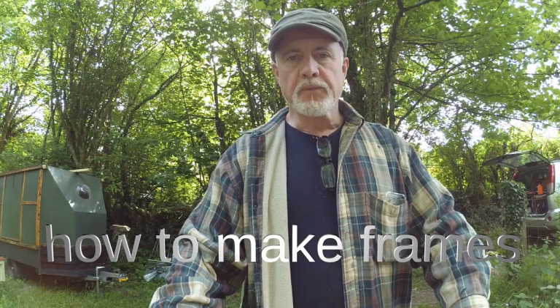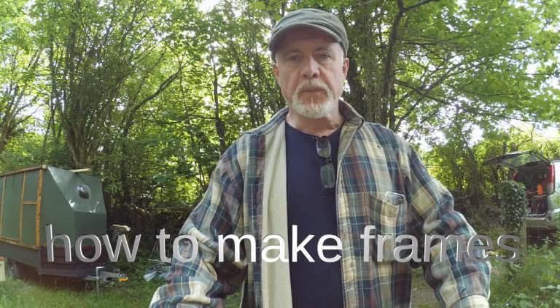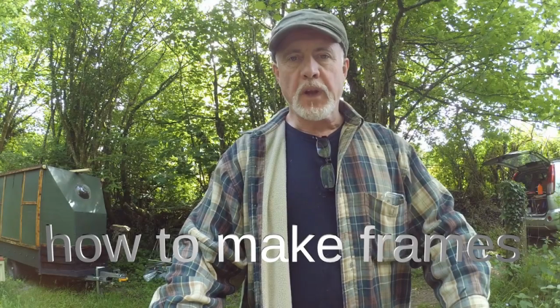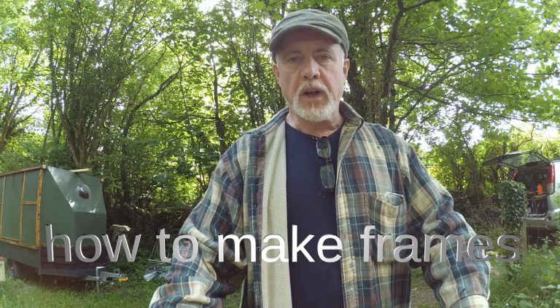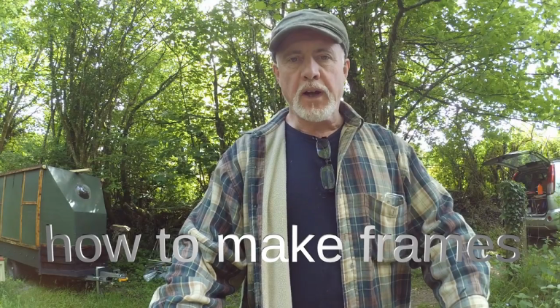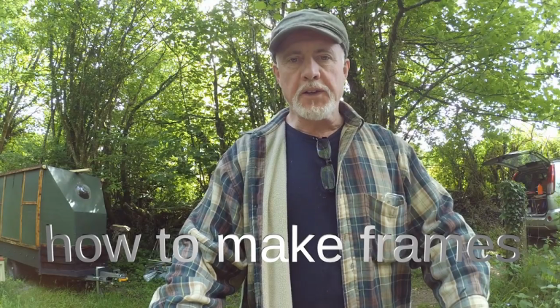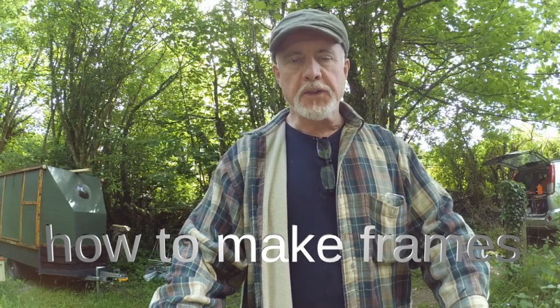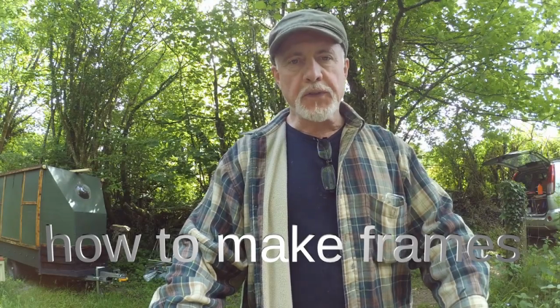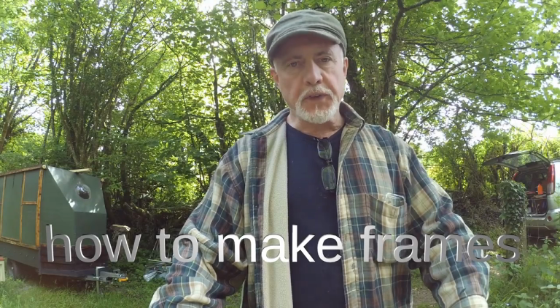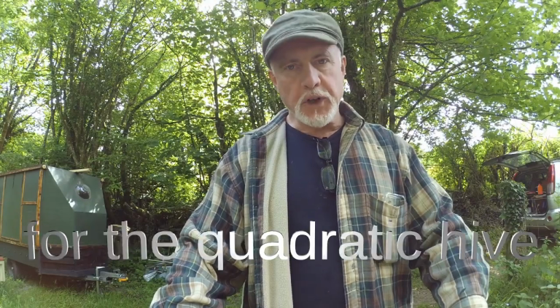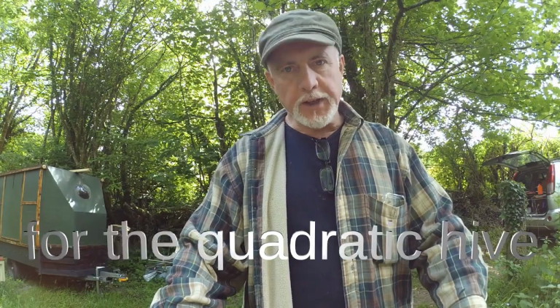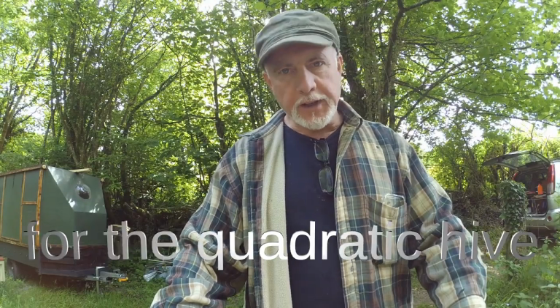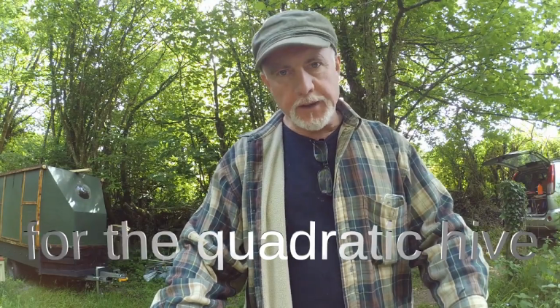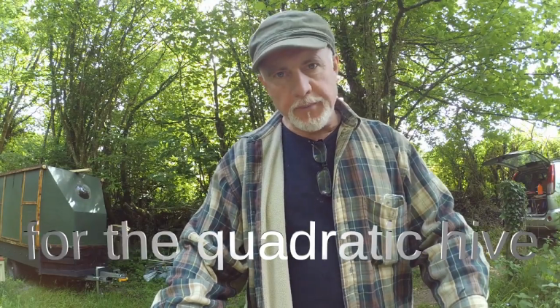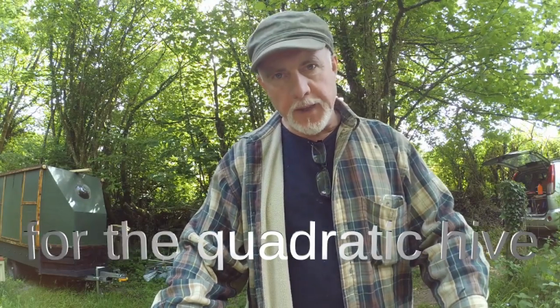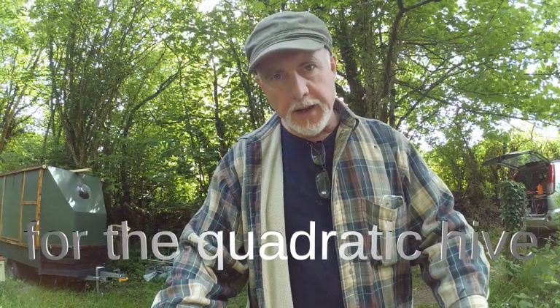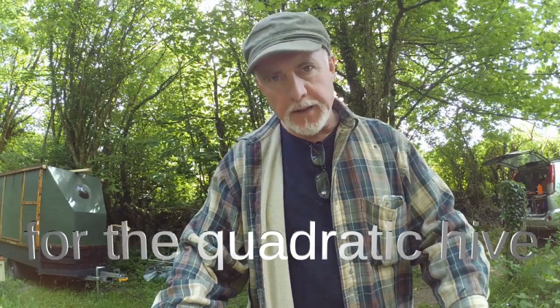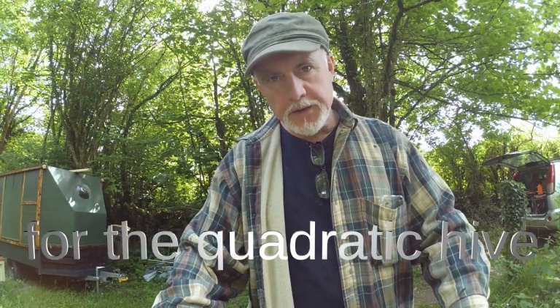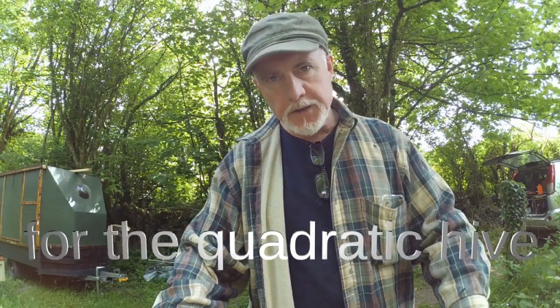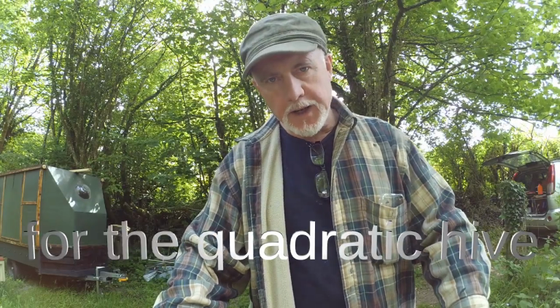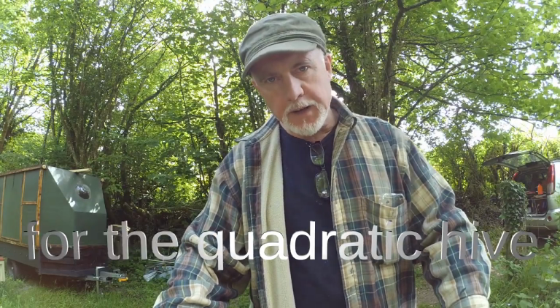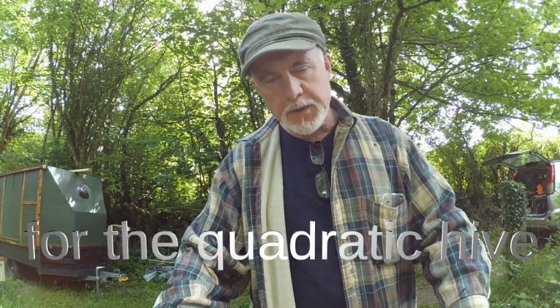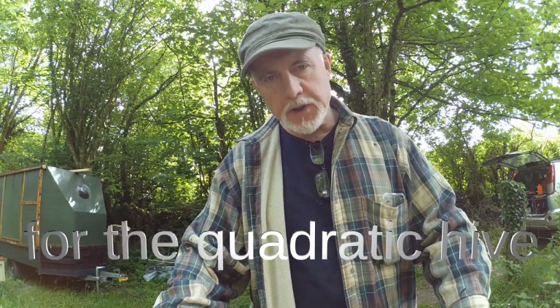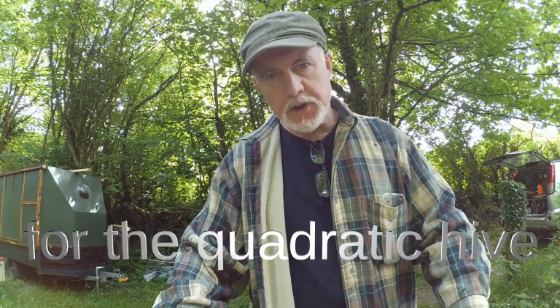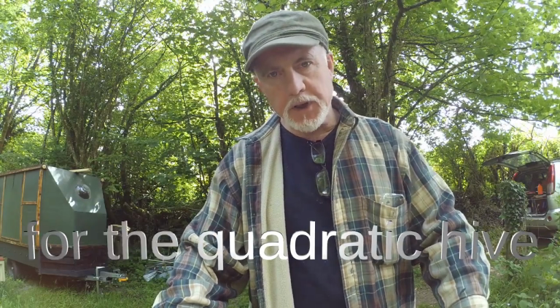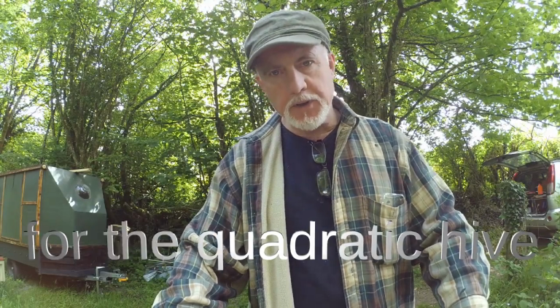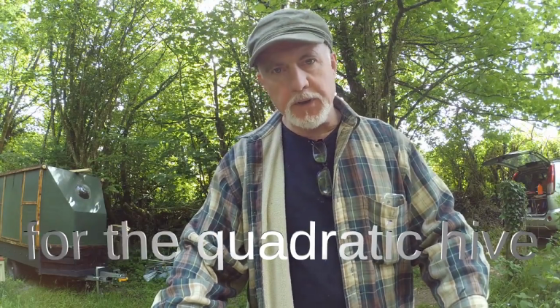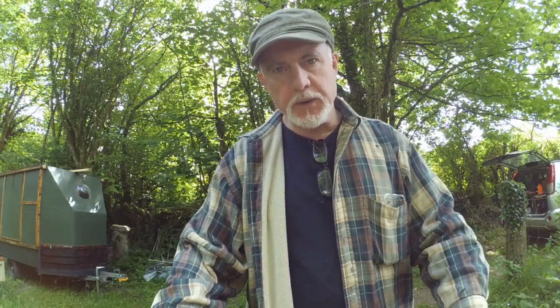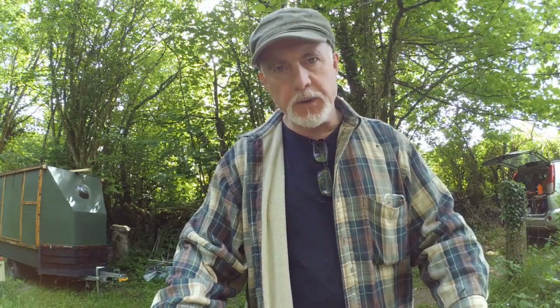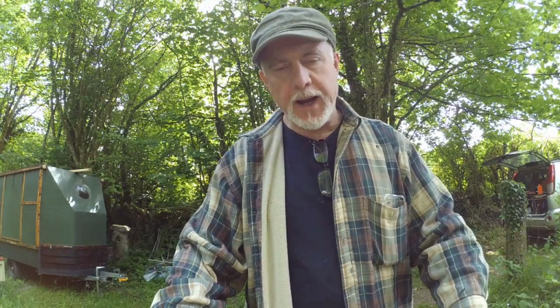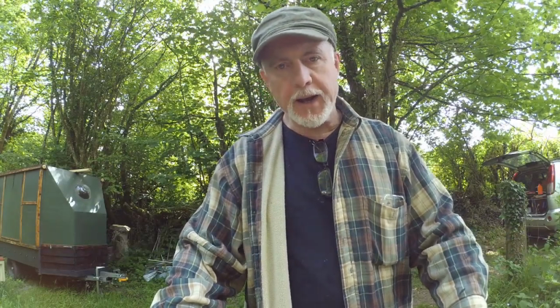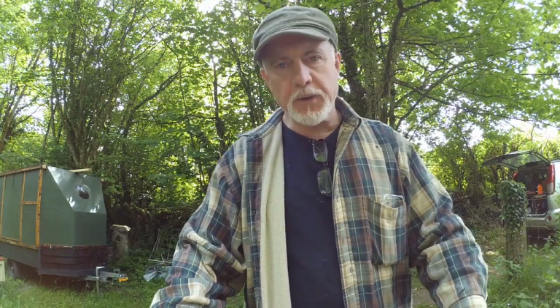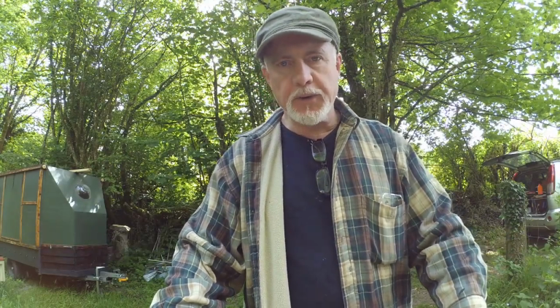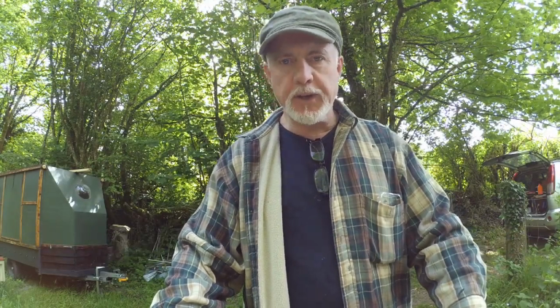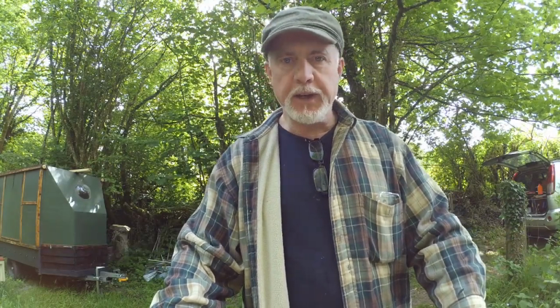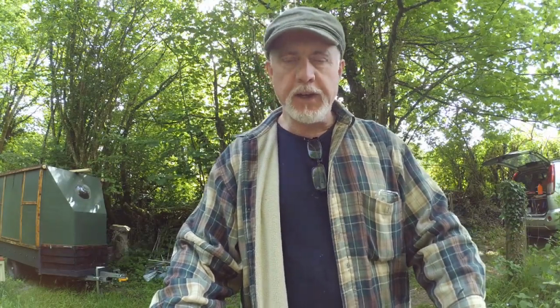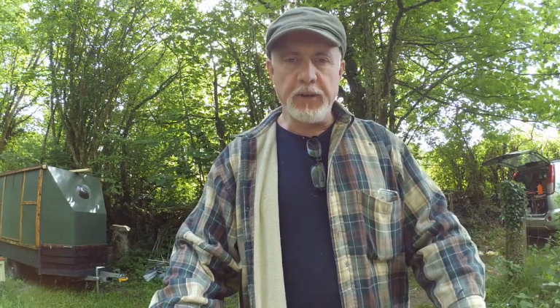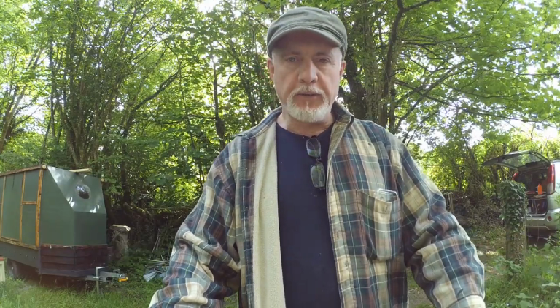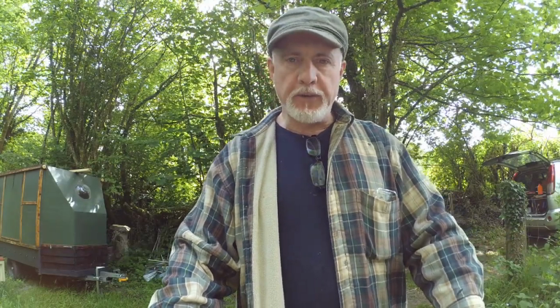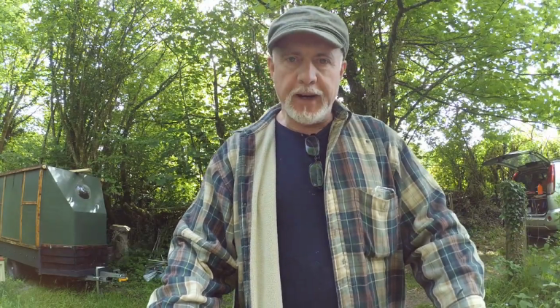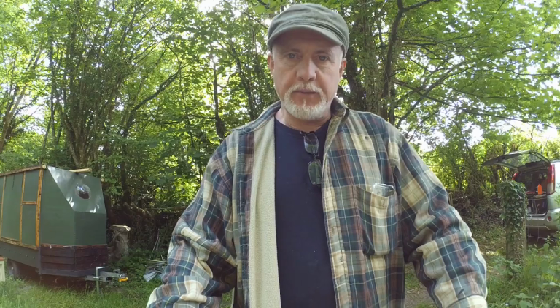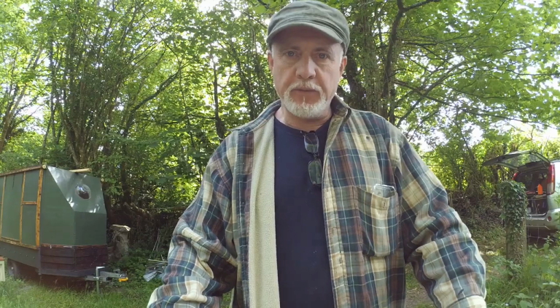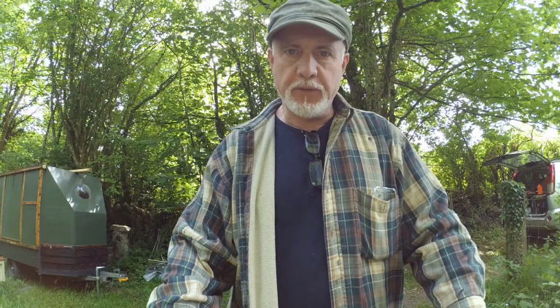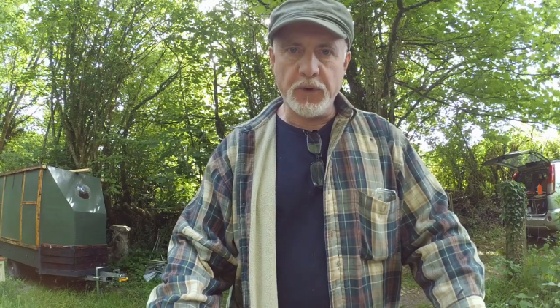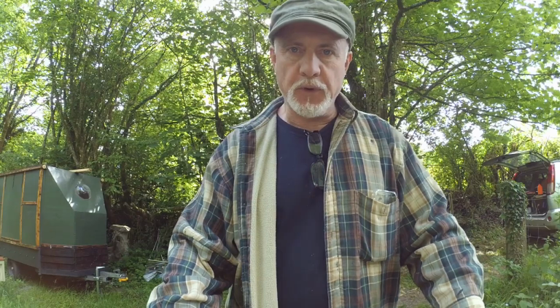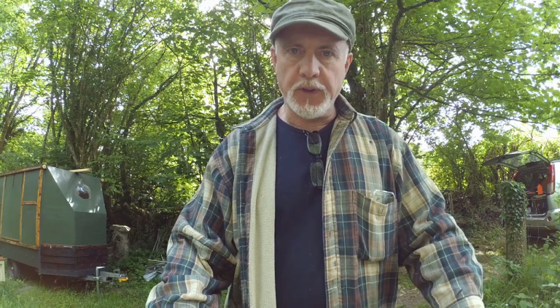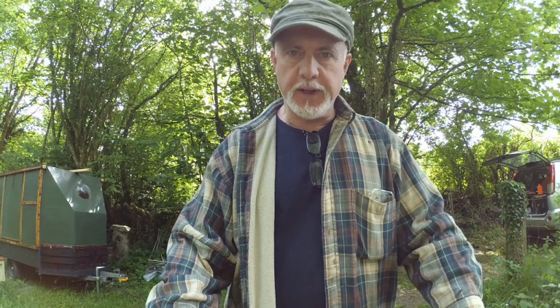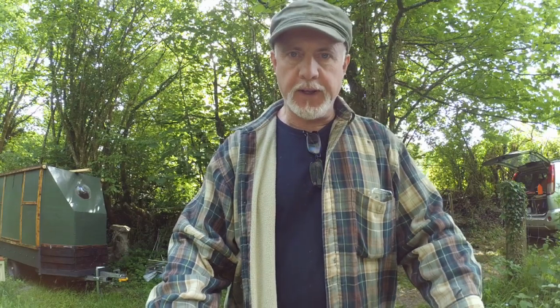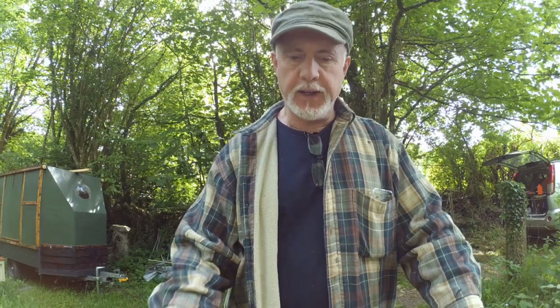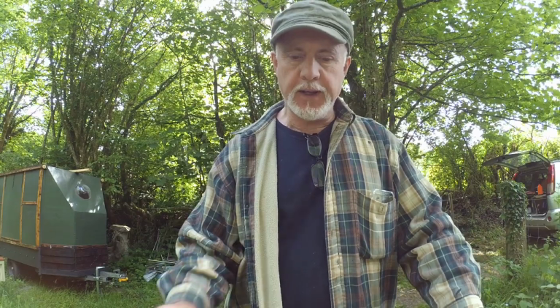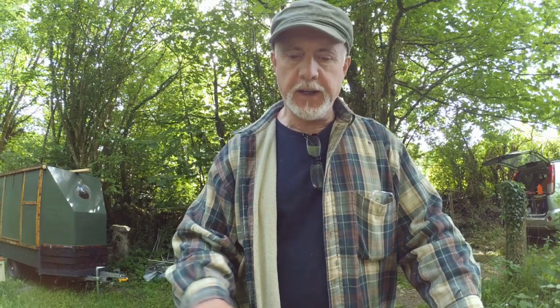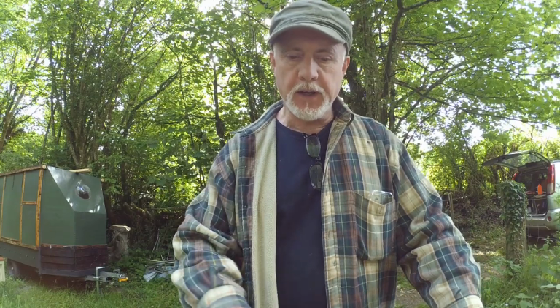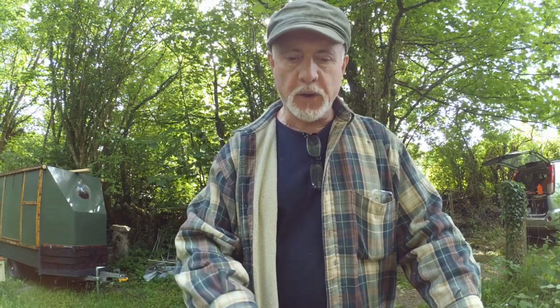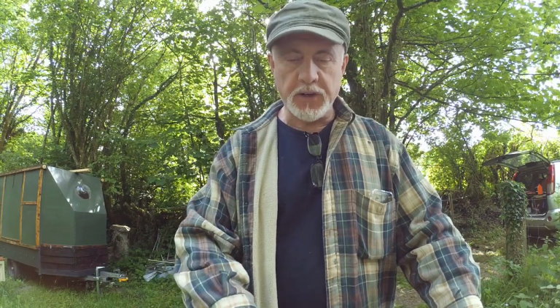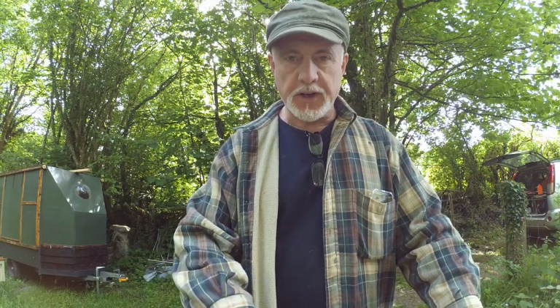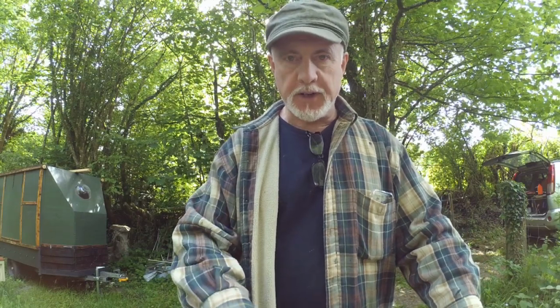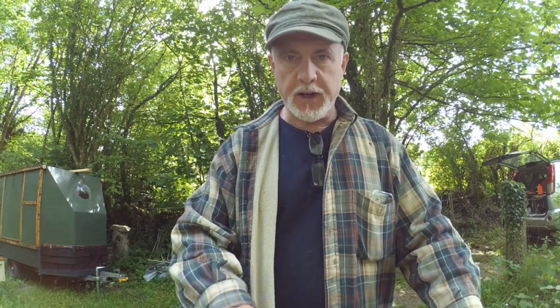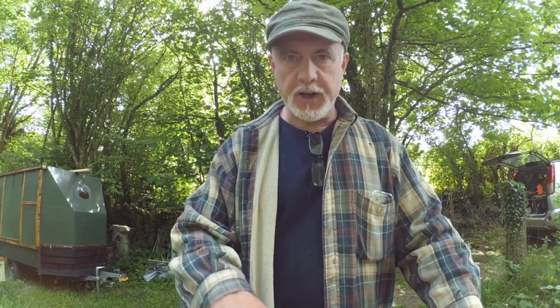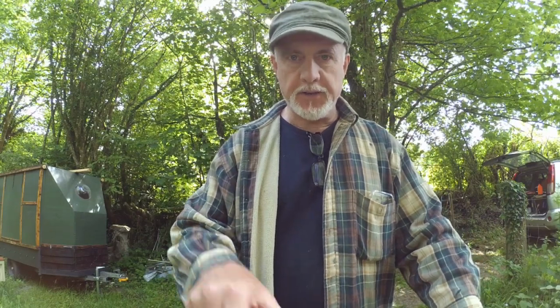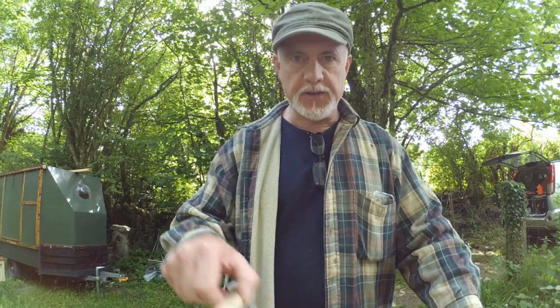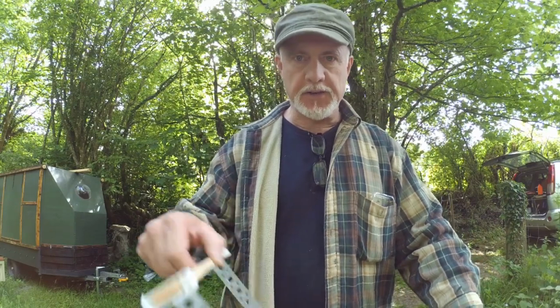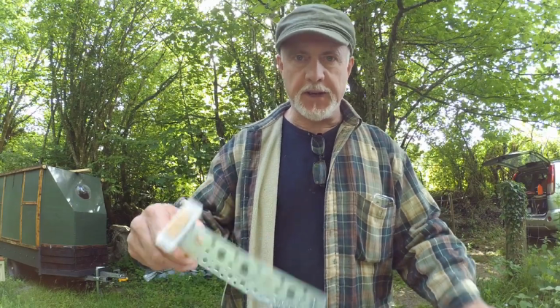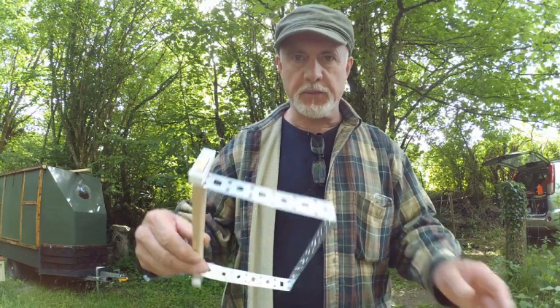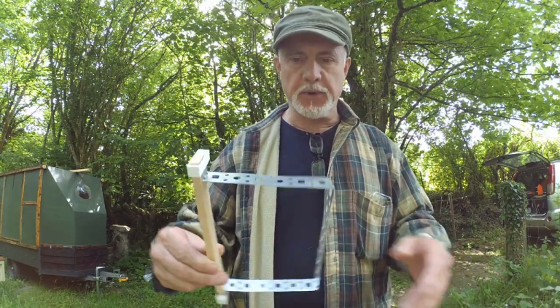Hi, this is Phil Chandler and today I'm going to show you how the frame for the Quadratic Hive is assembled.